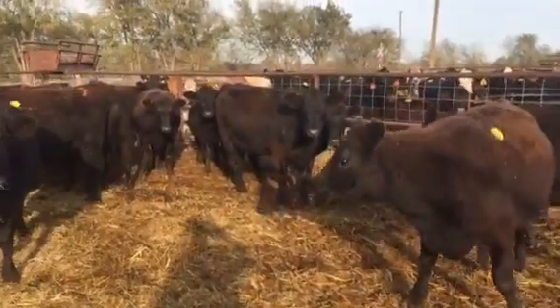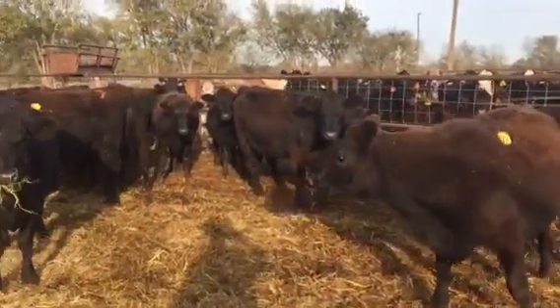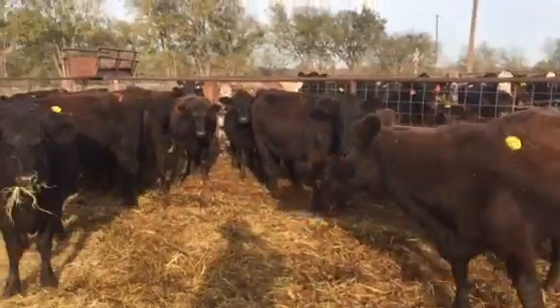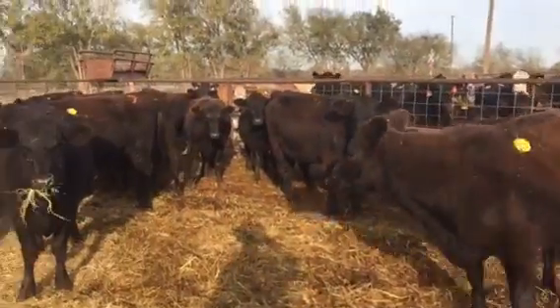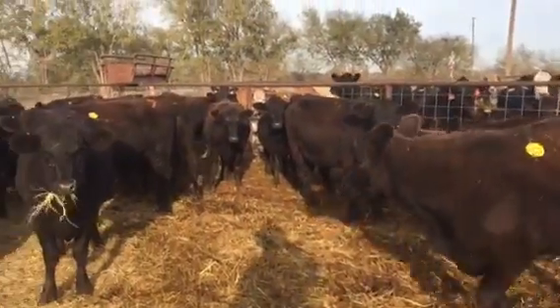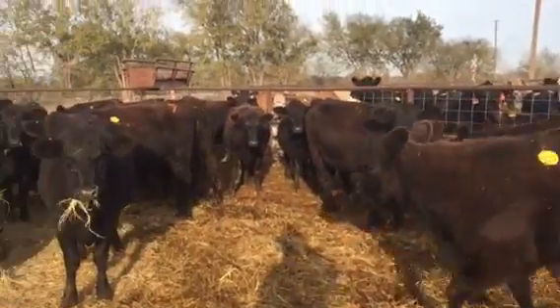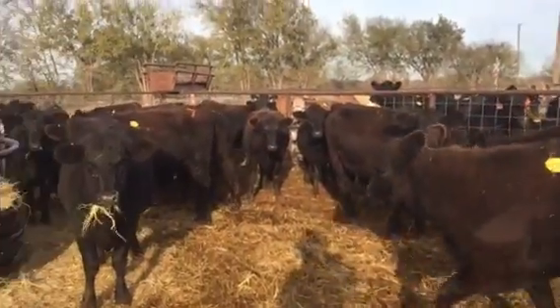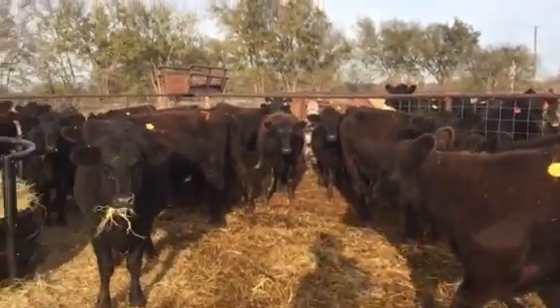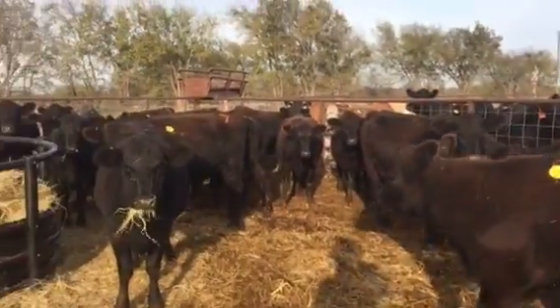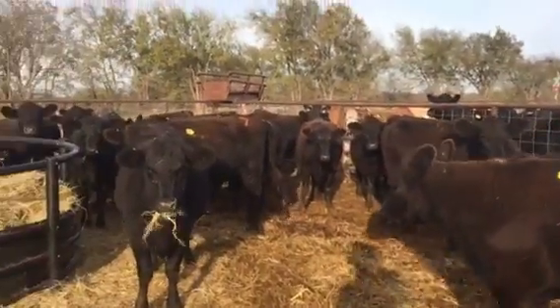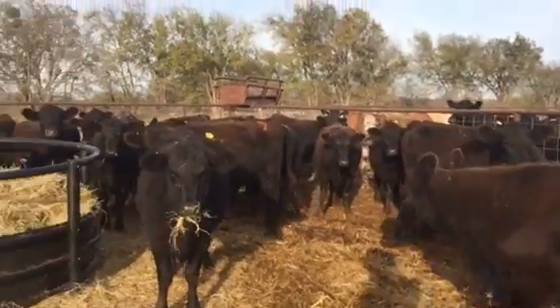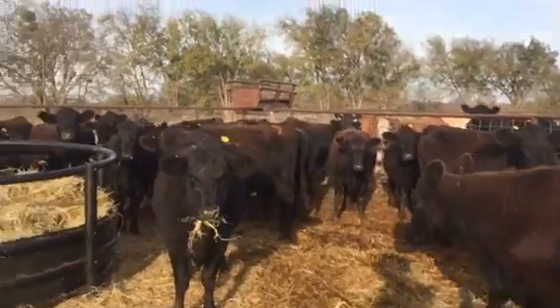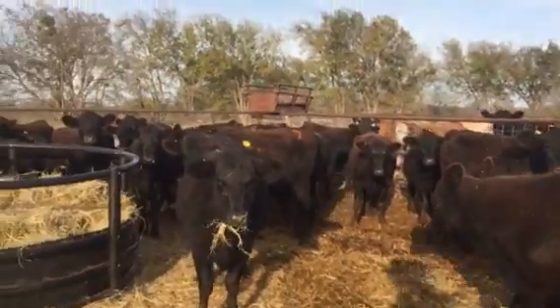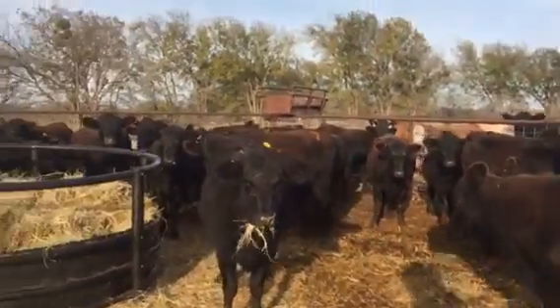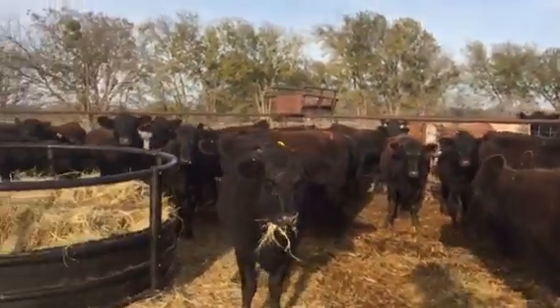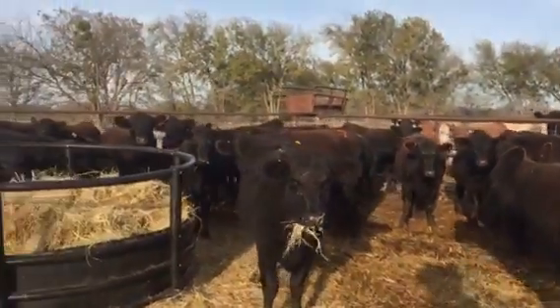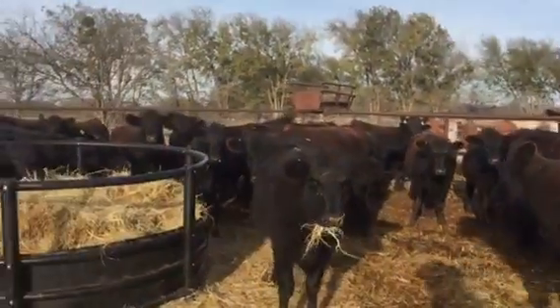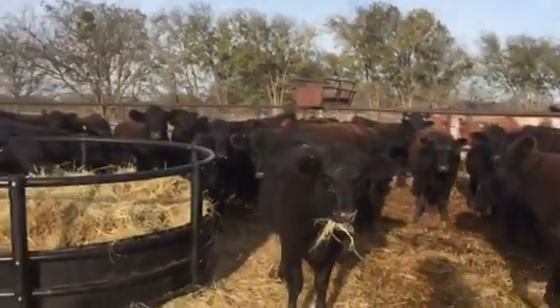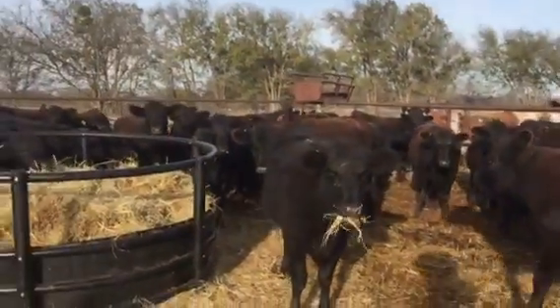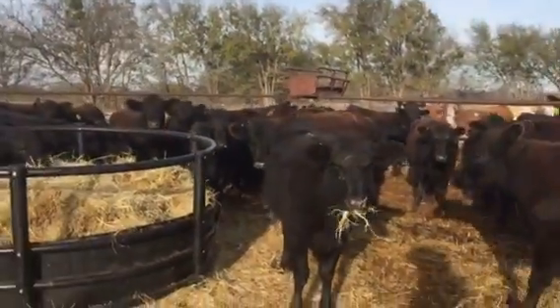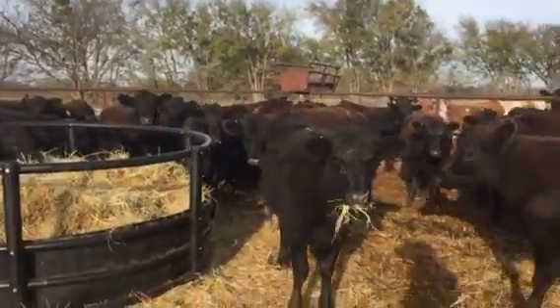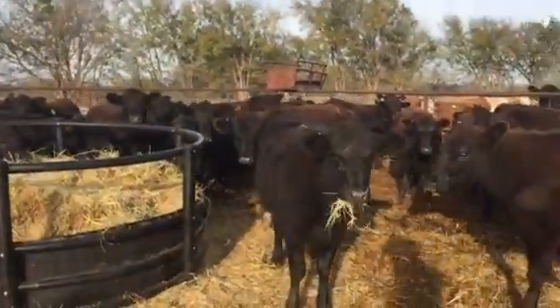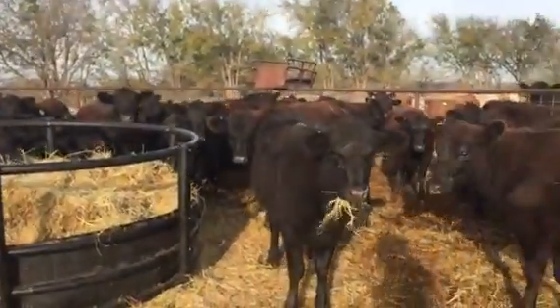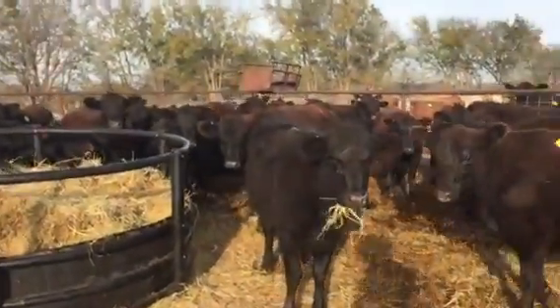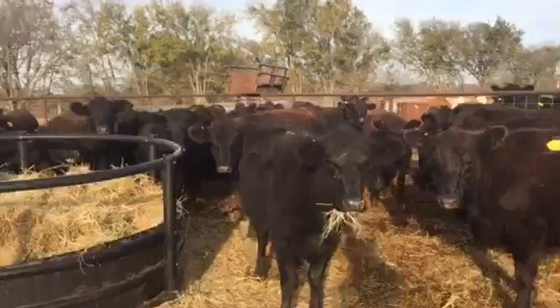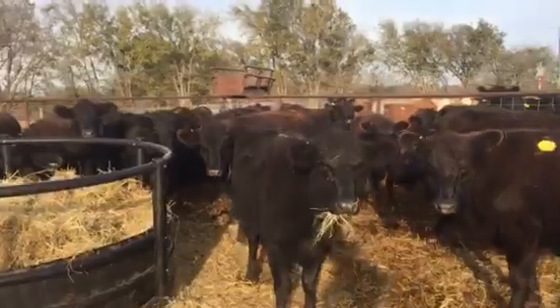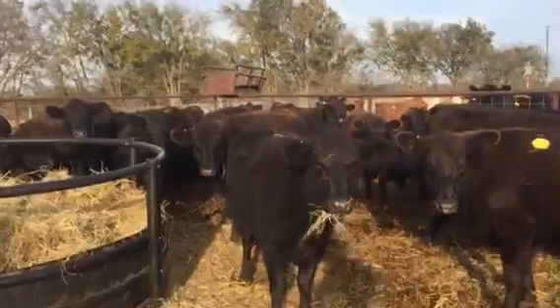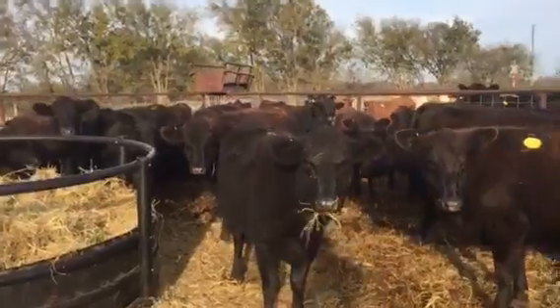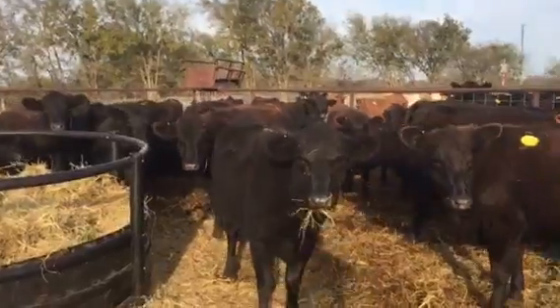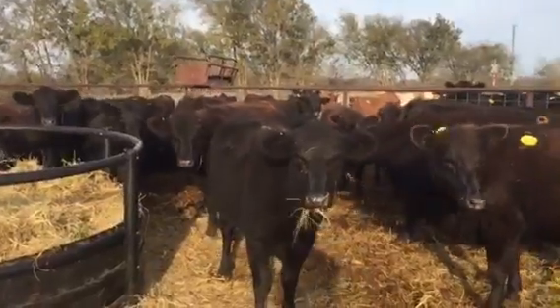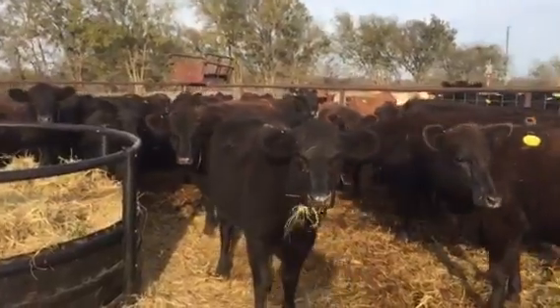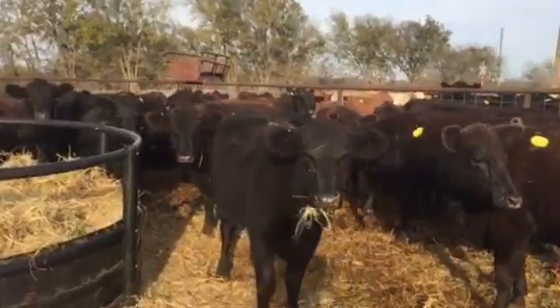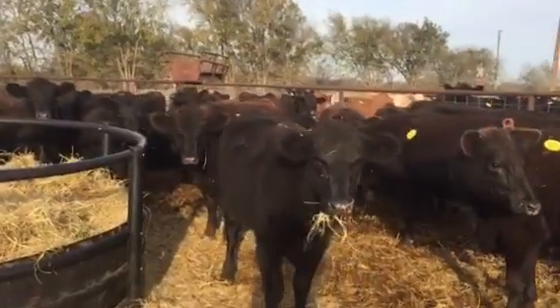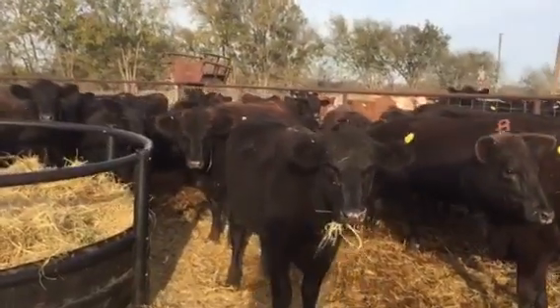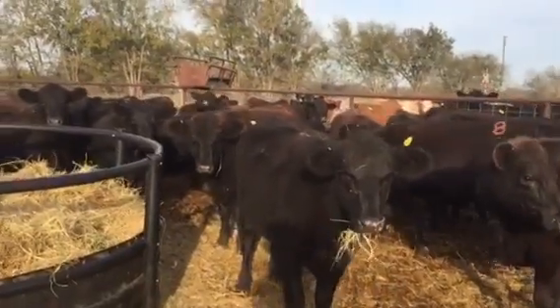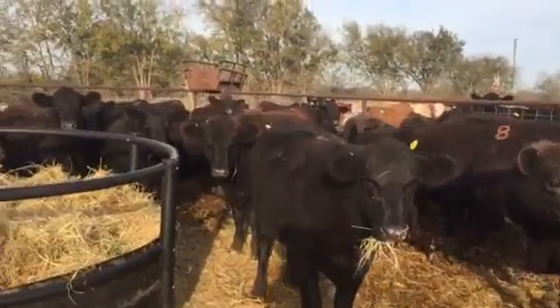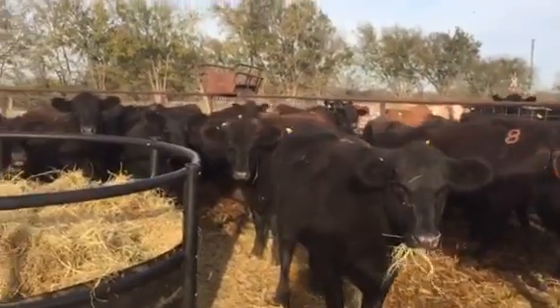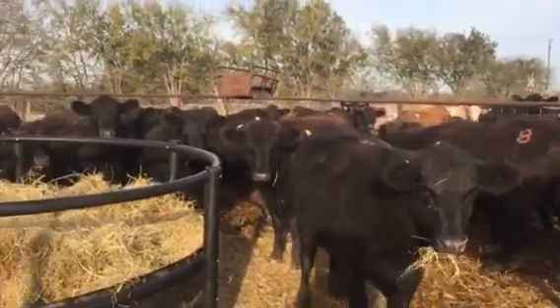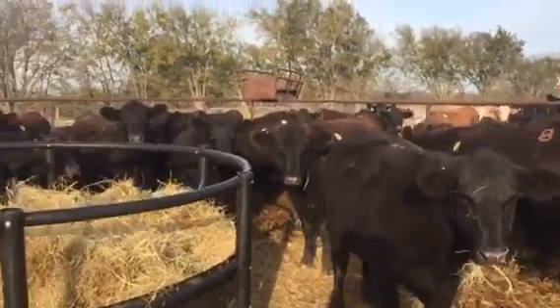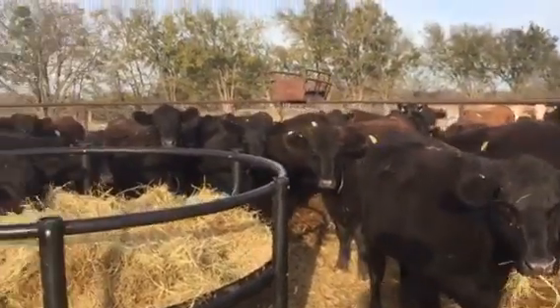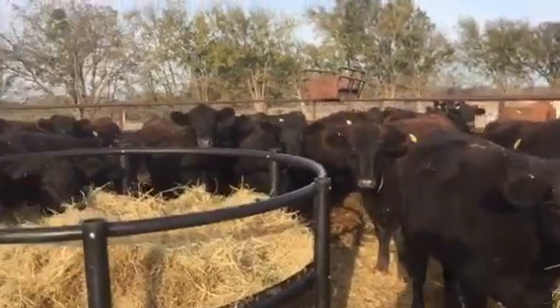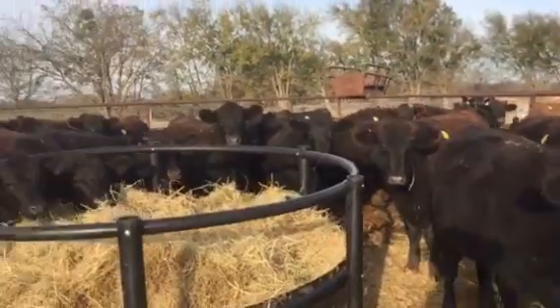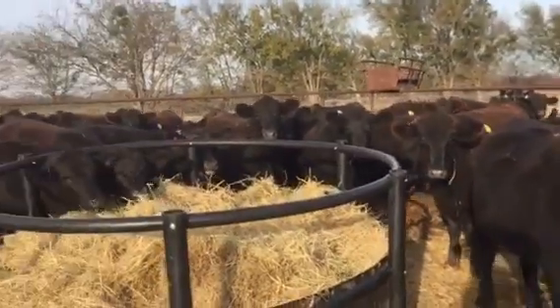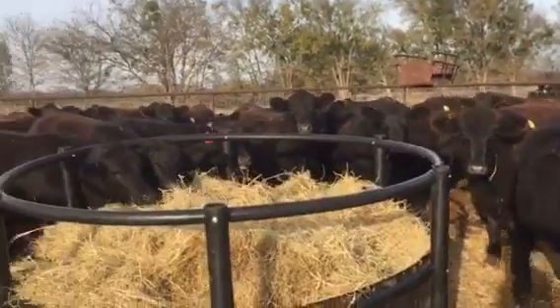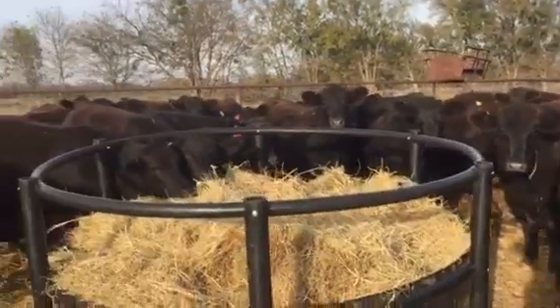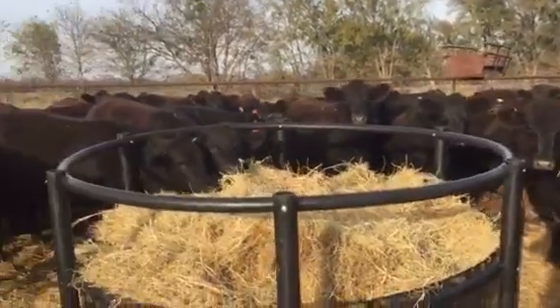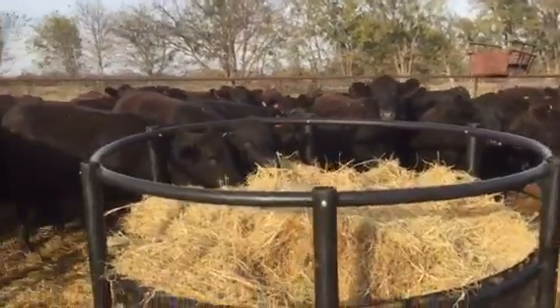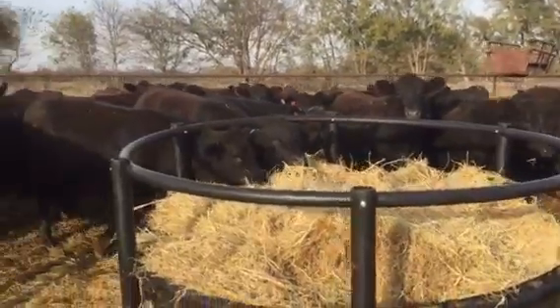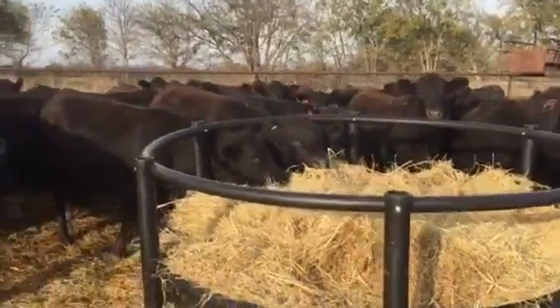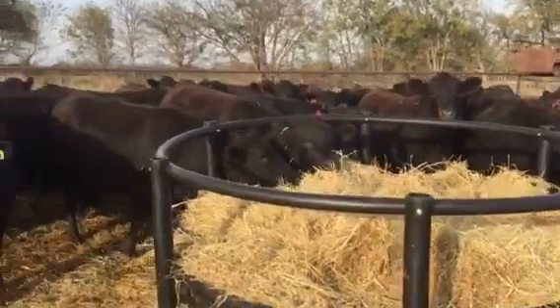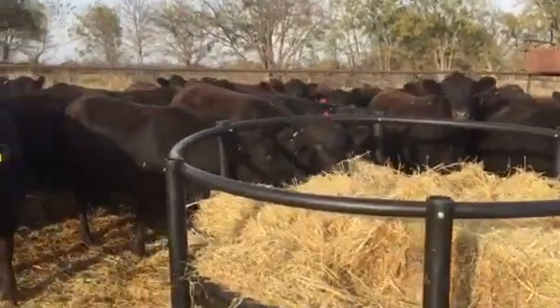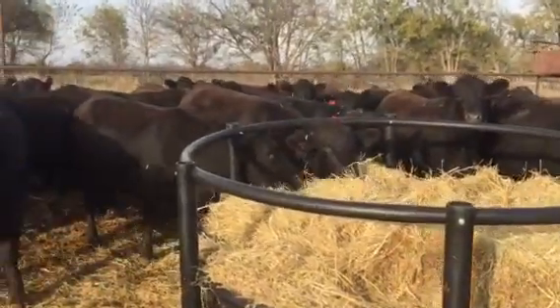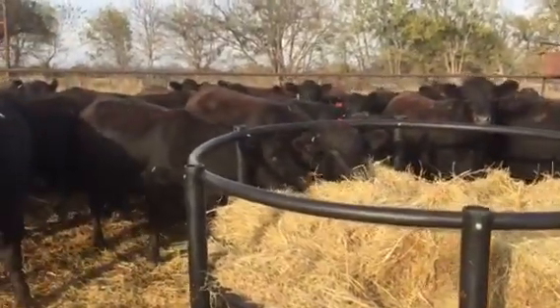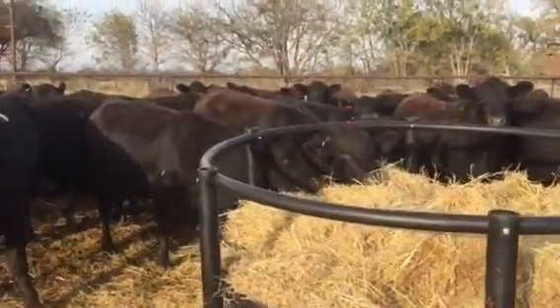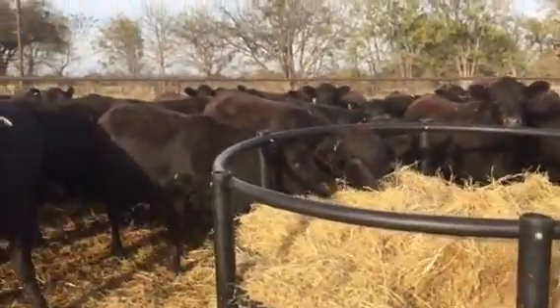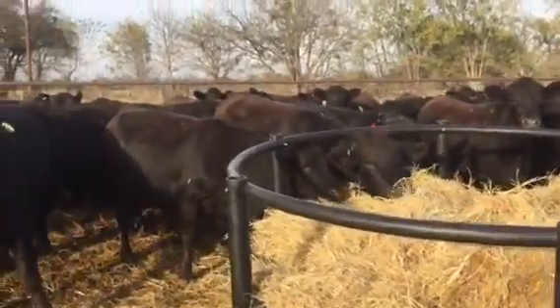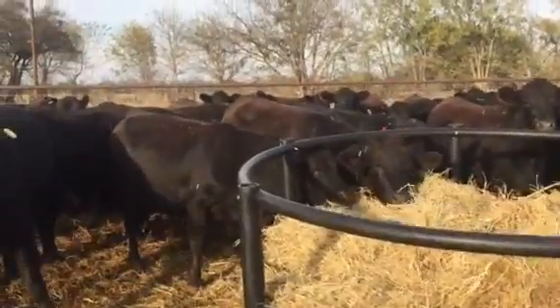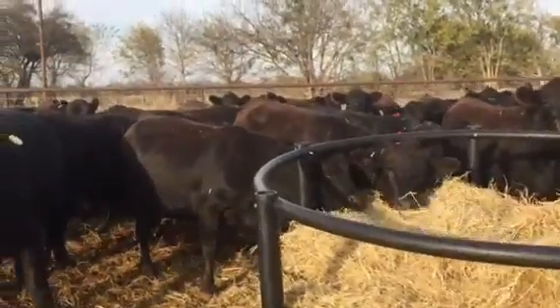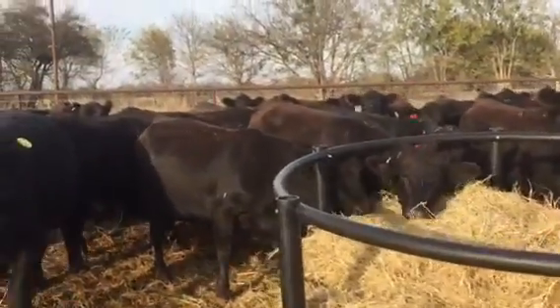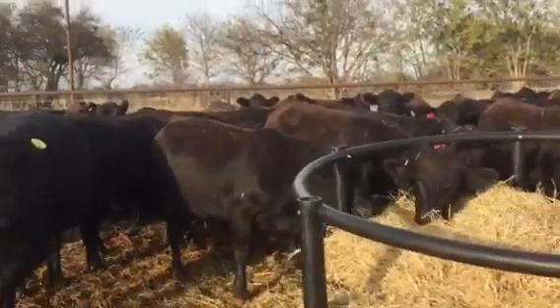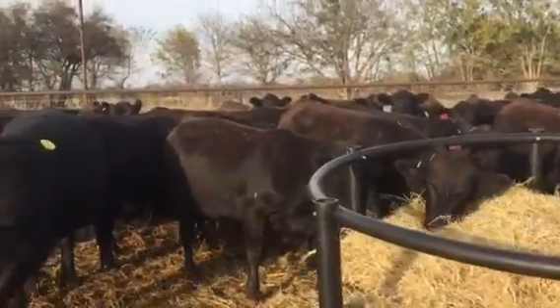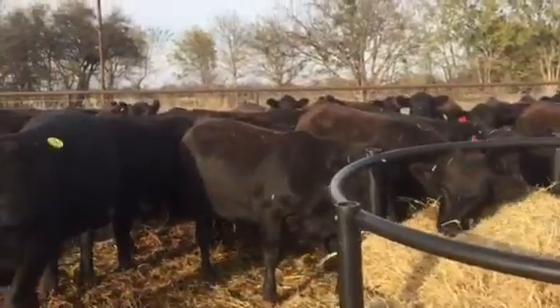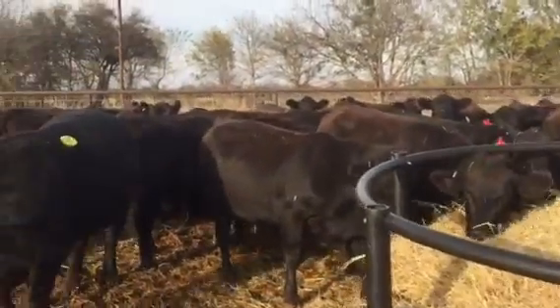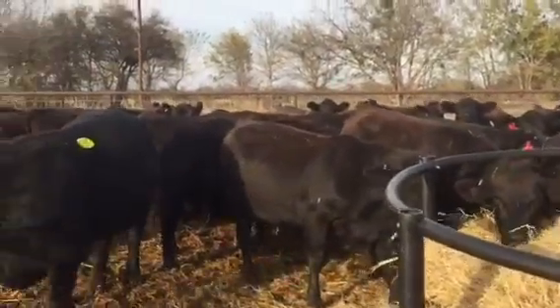They're oldie type heifers — moderate frame, deep ribbed. And these girls are fully grown. They weigh 1150.